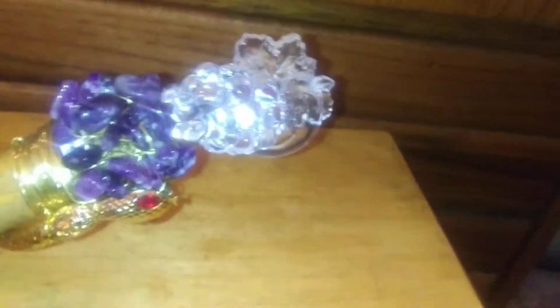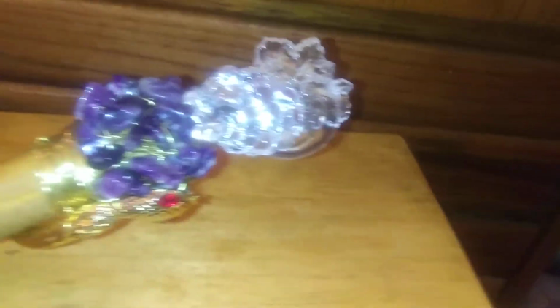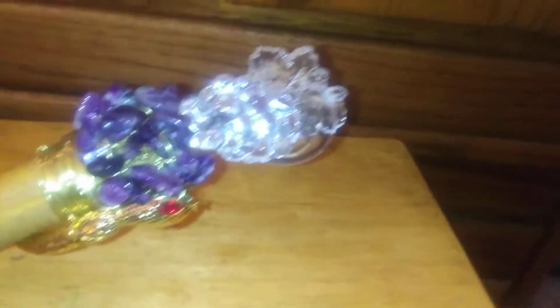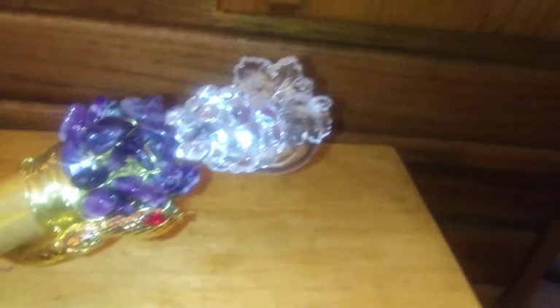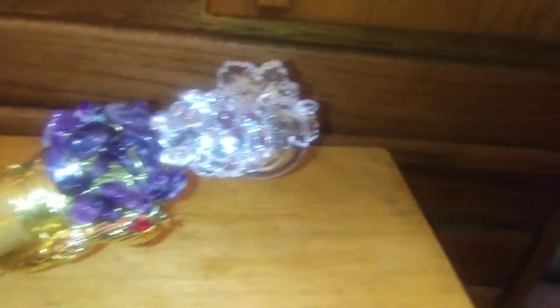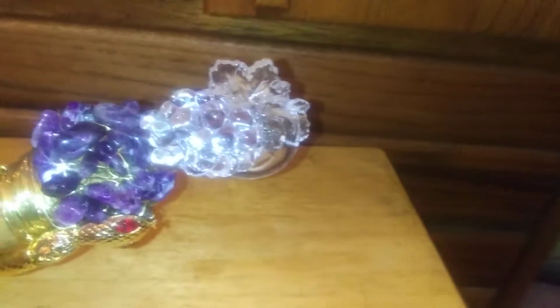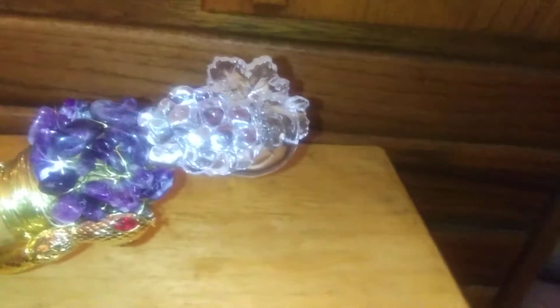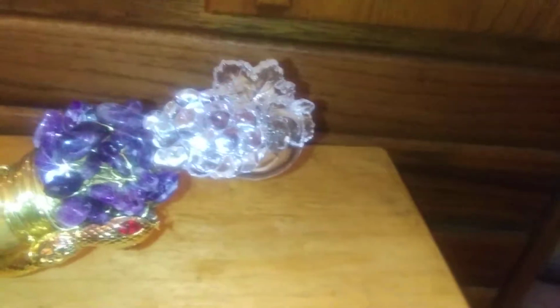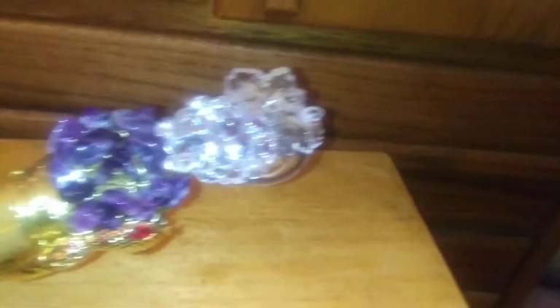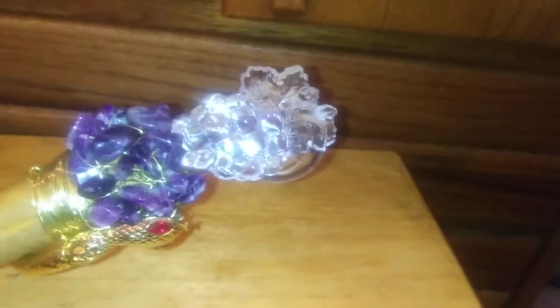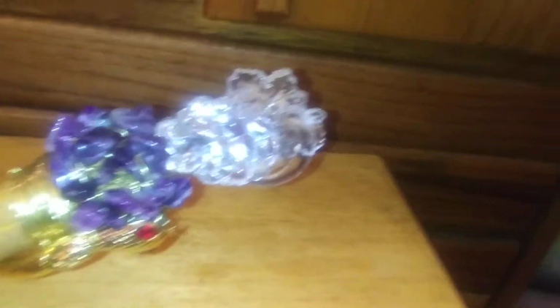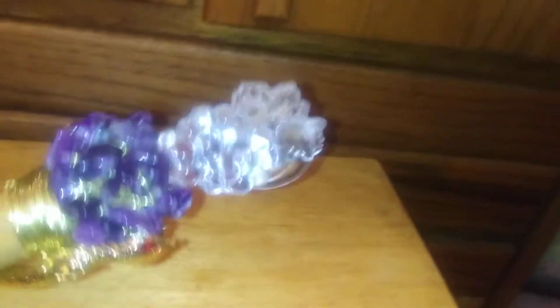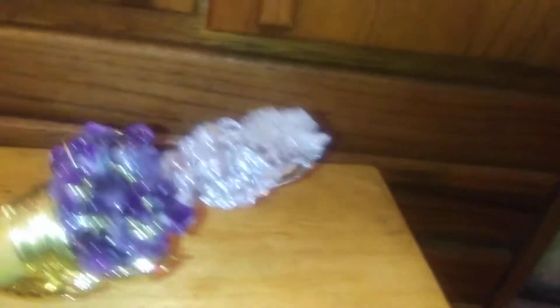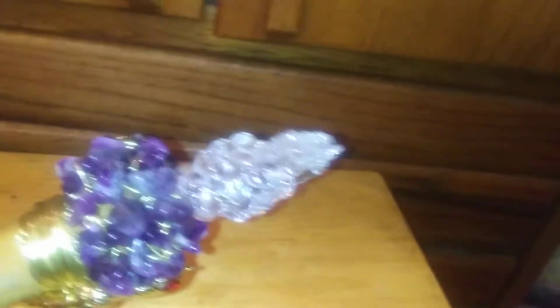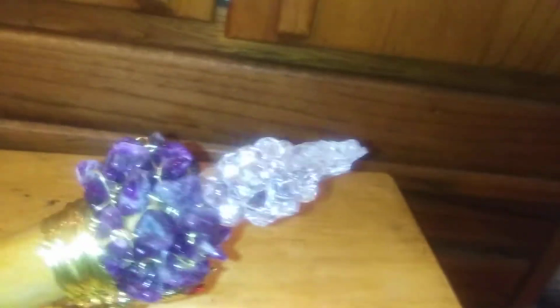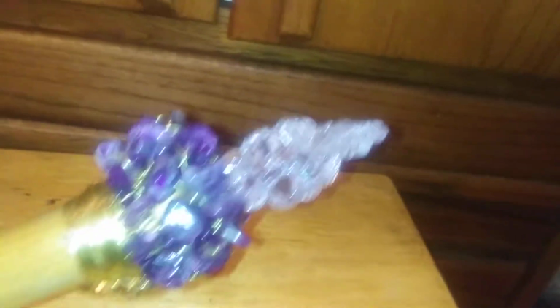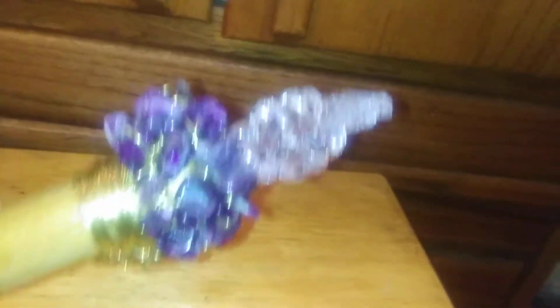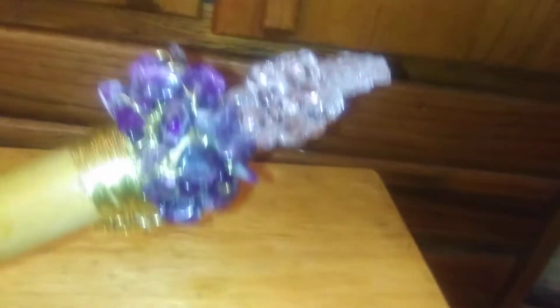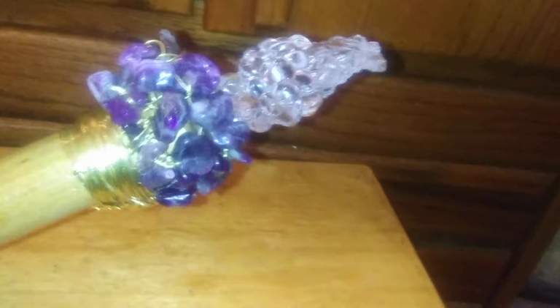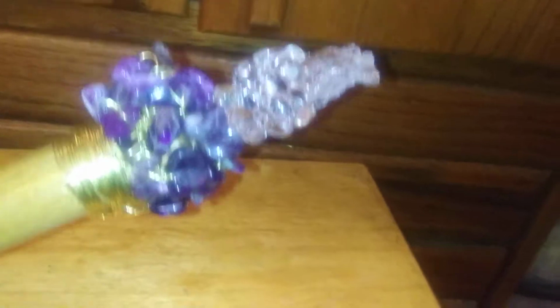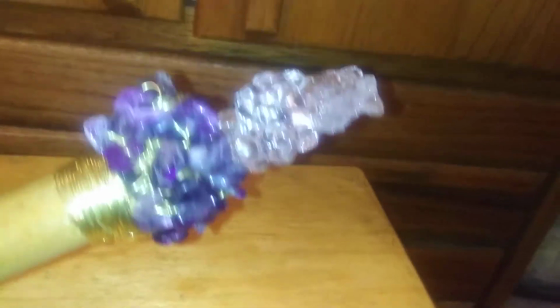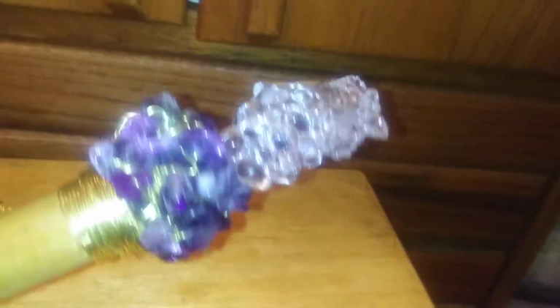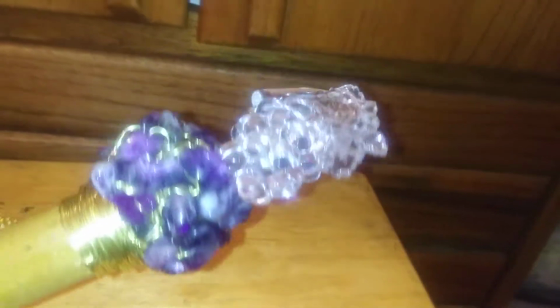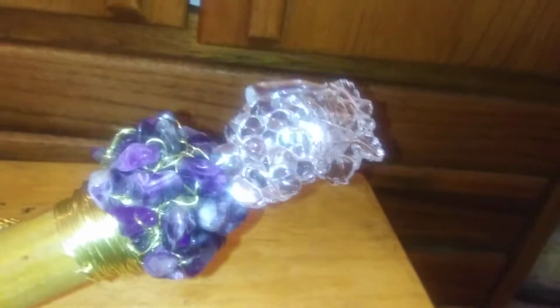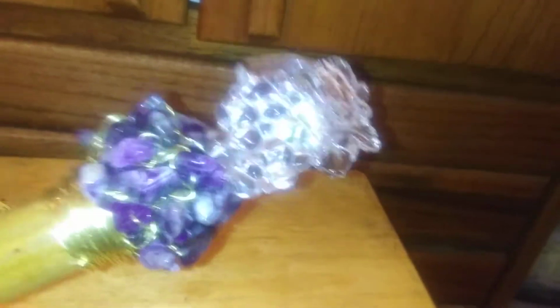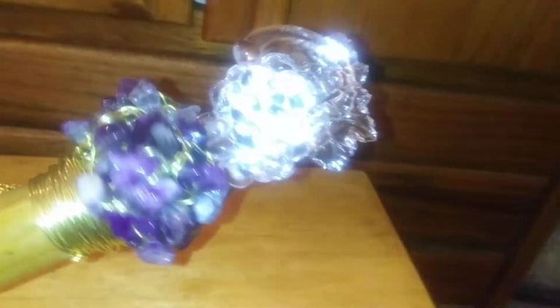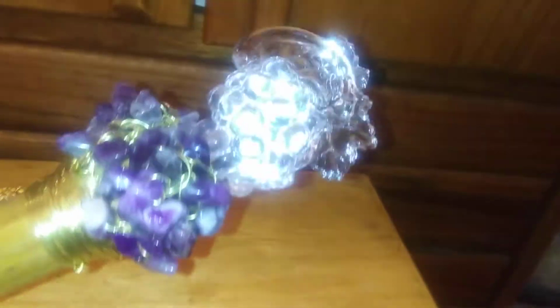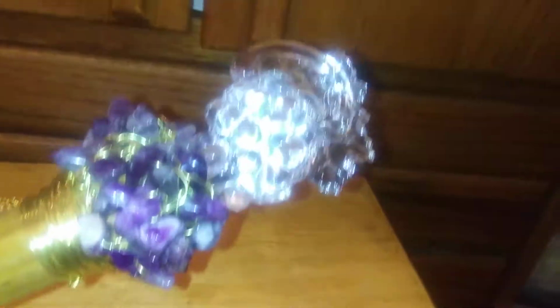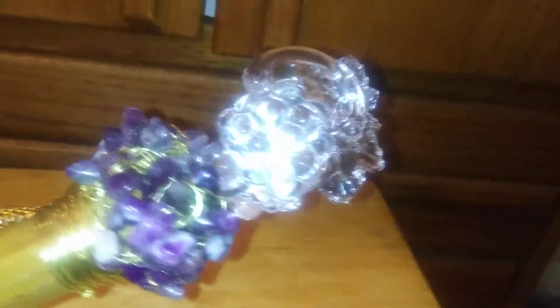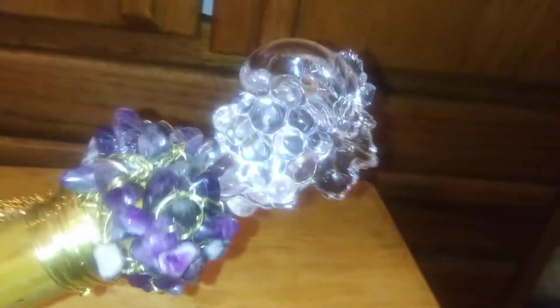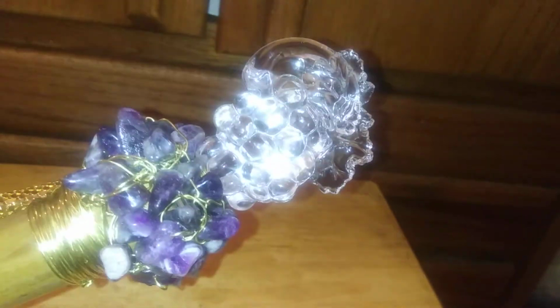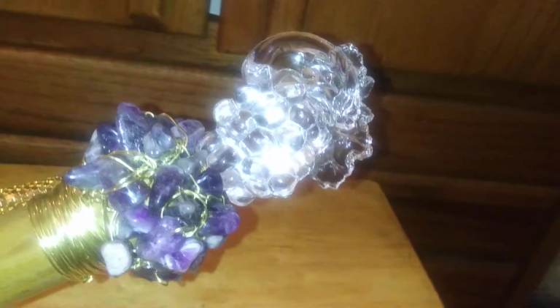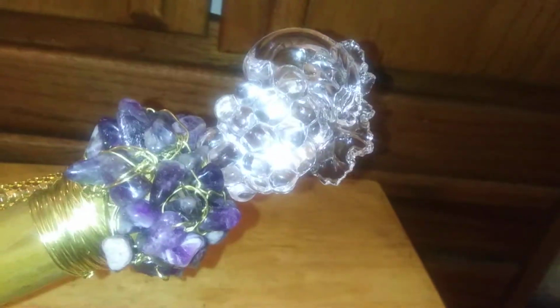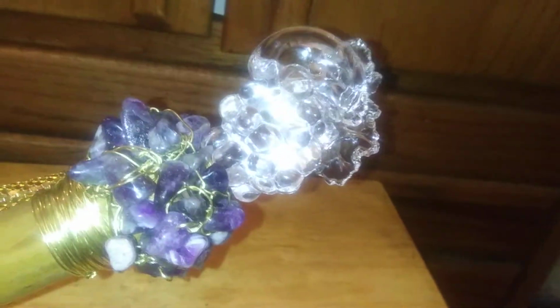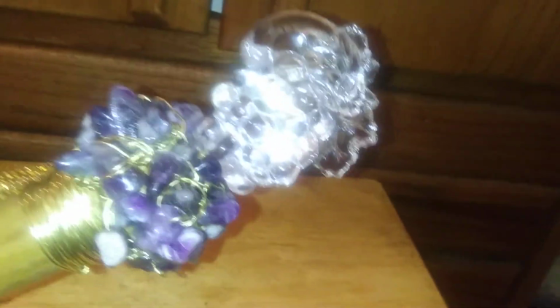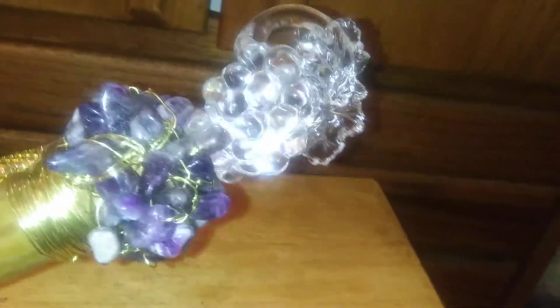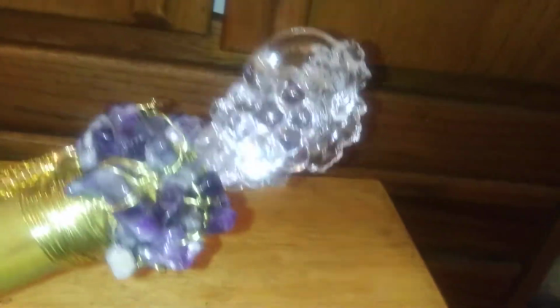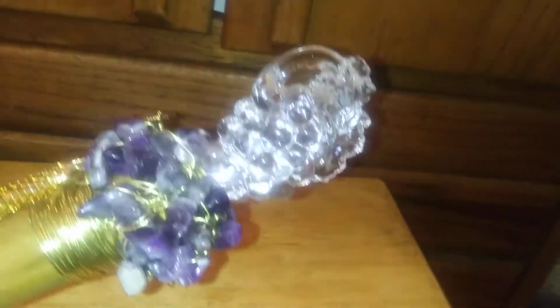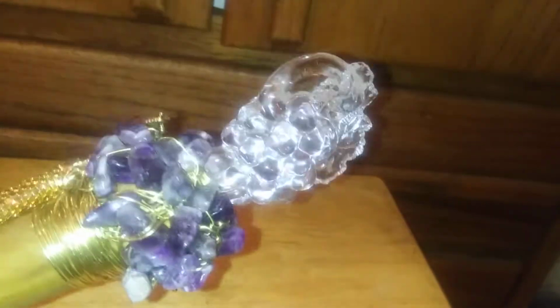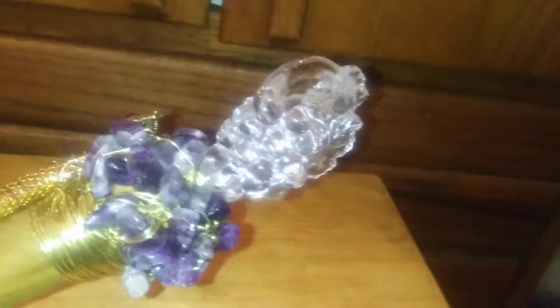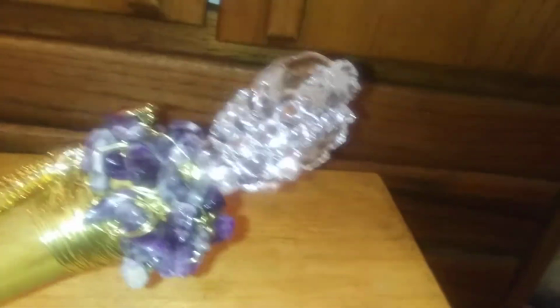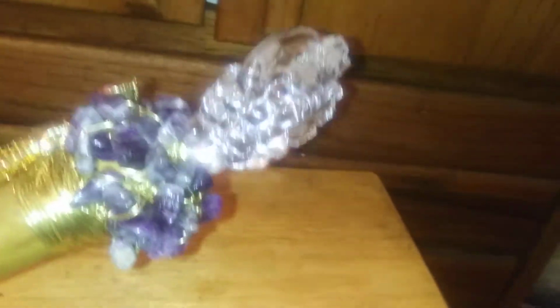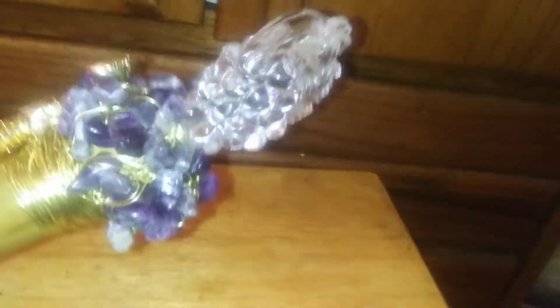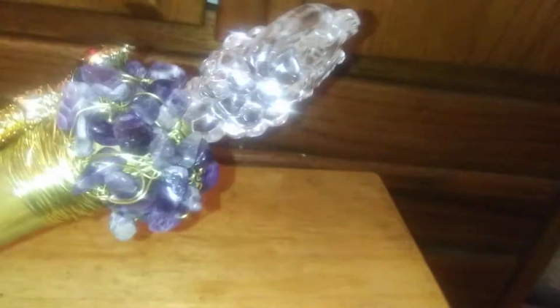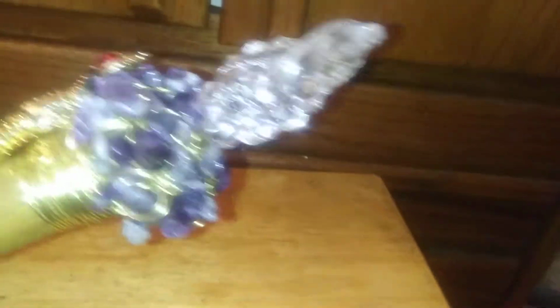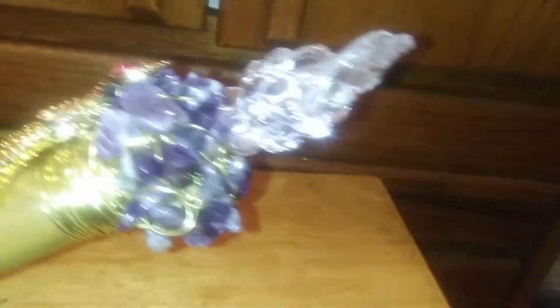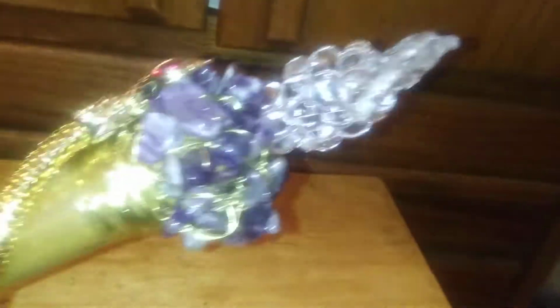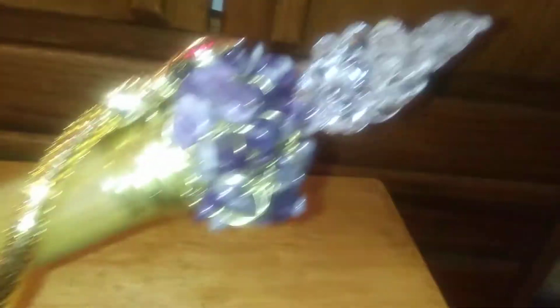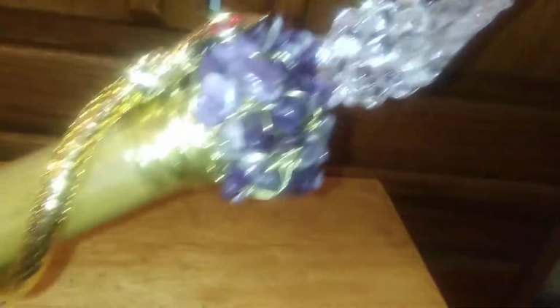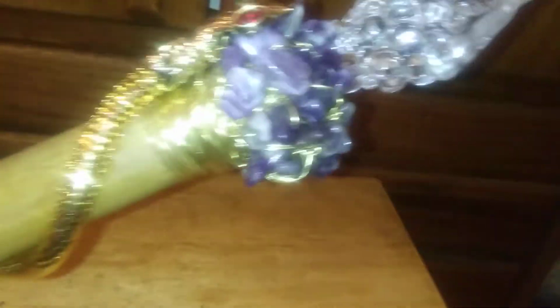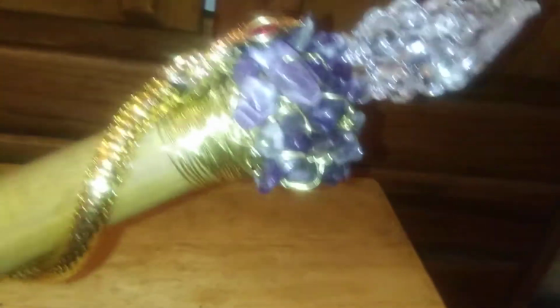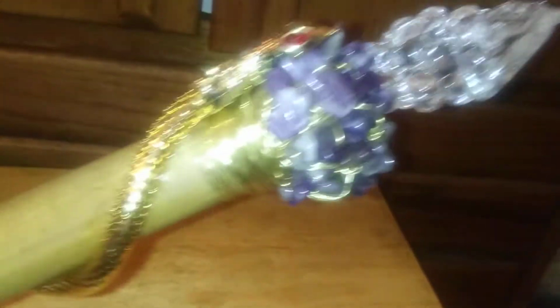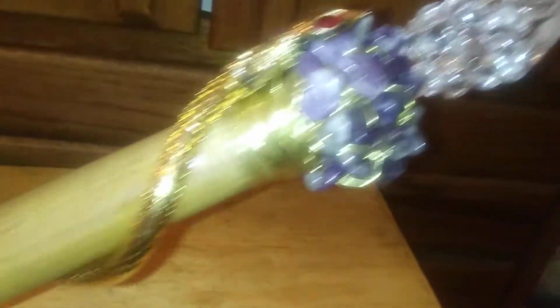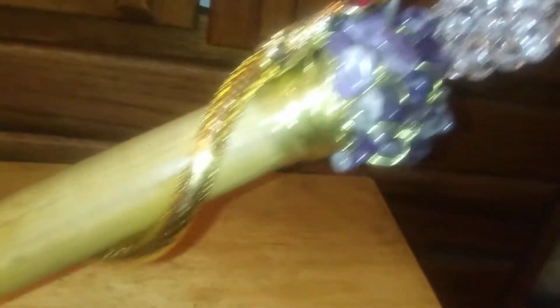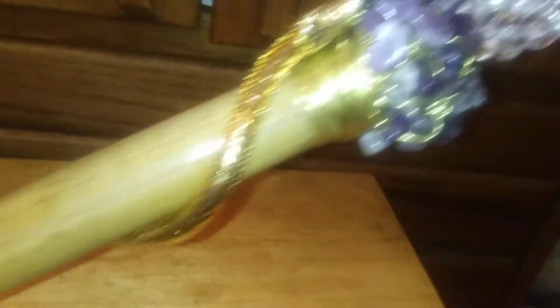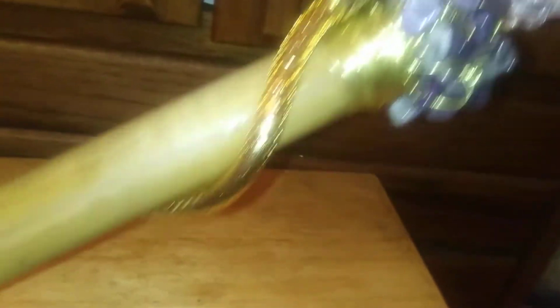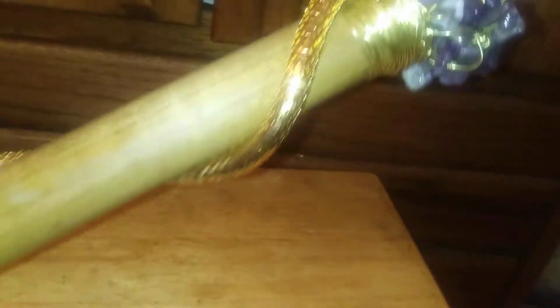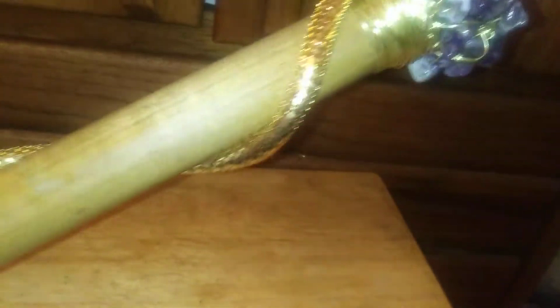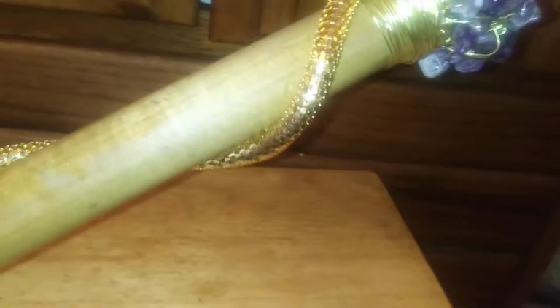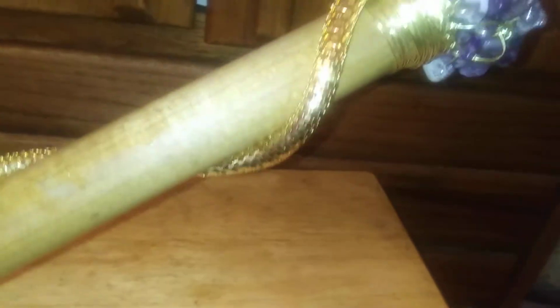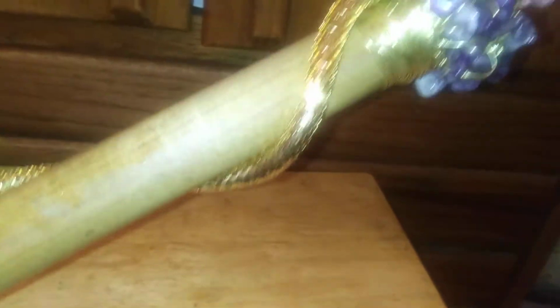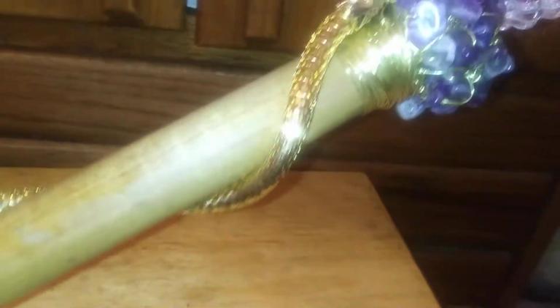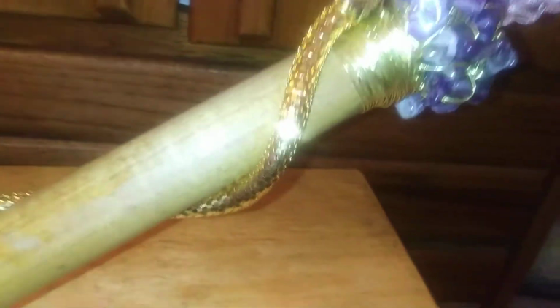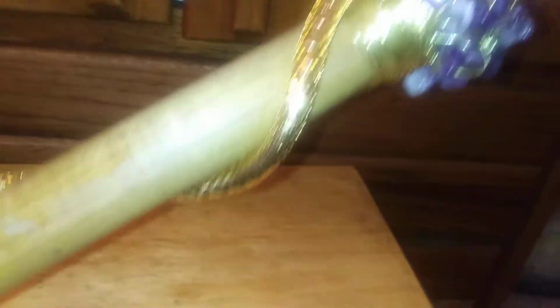I didn't decide to go forever. That's enough amethyst. And then I put the snake on it.